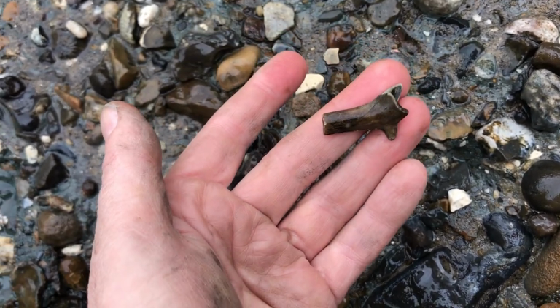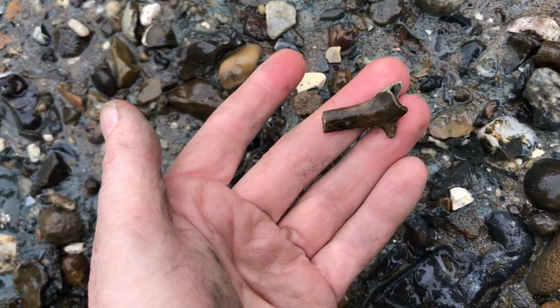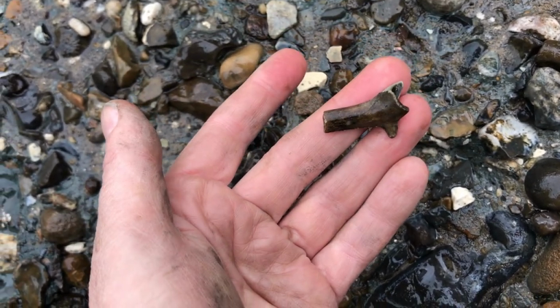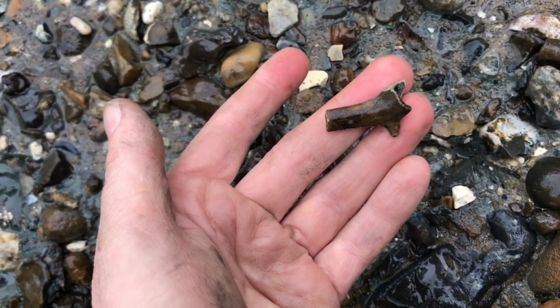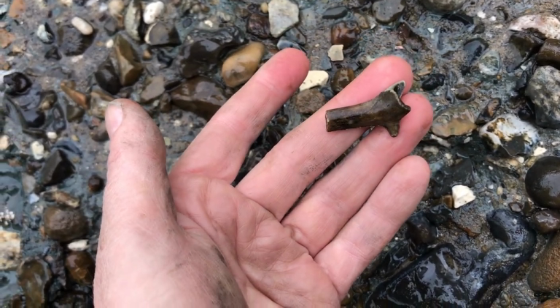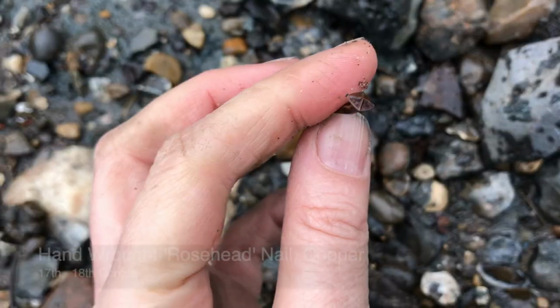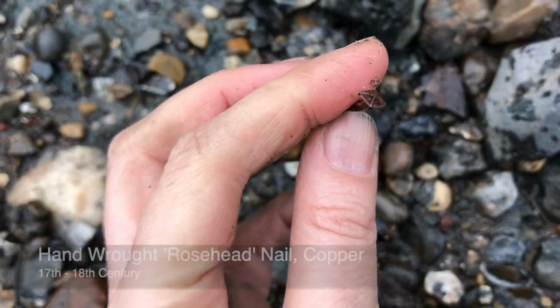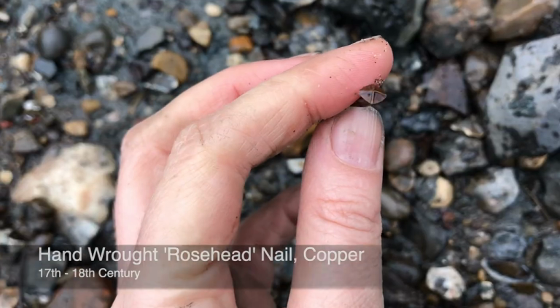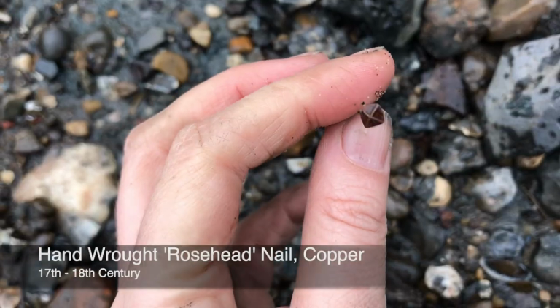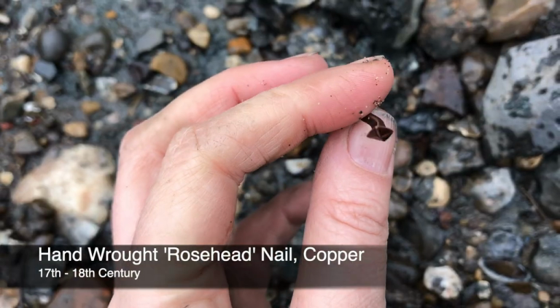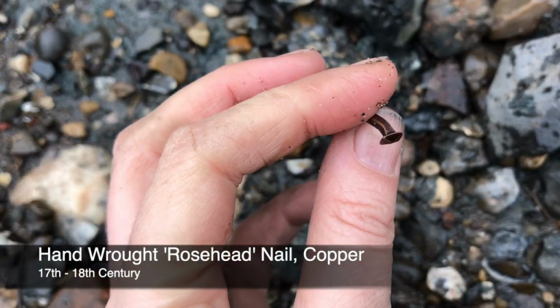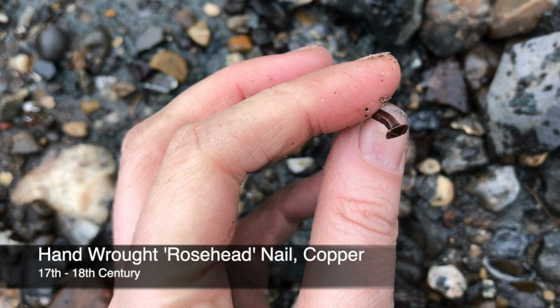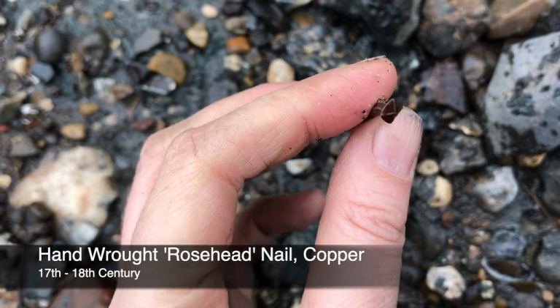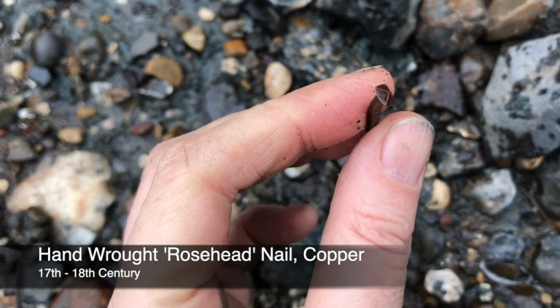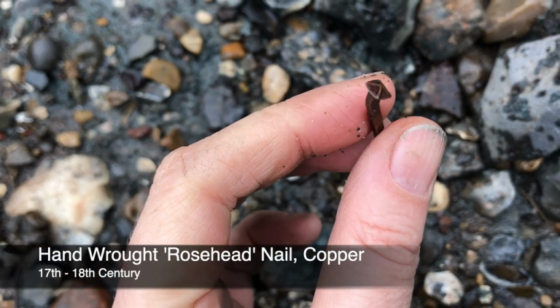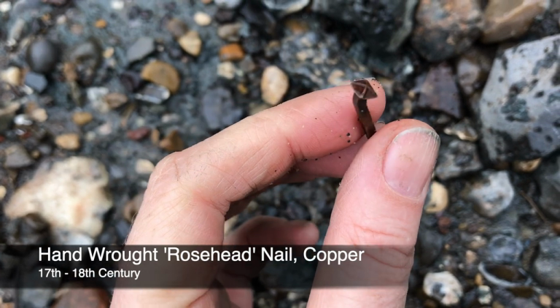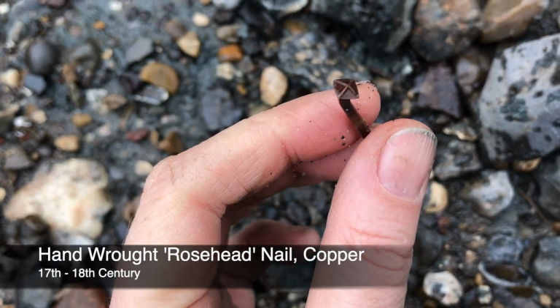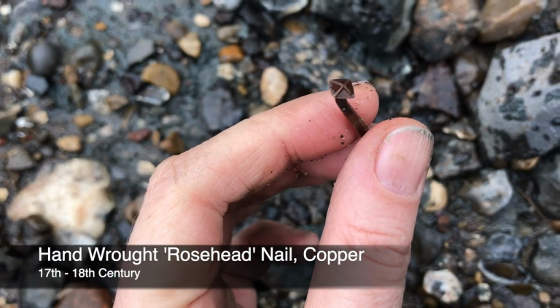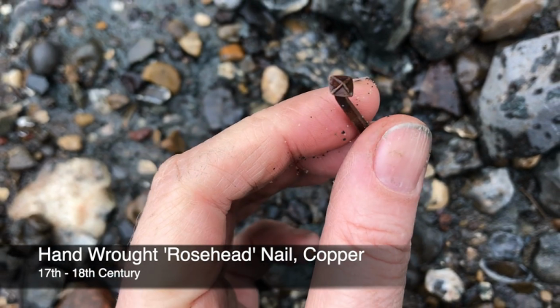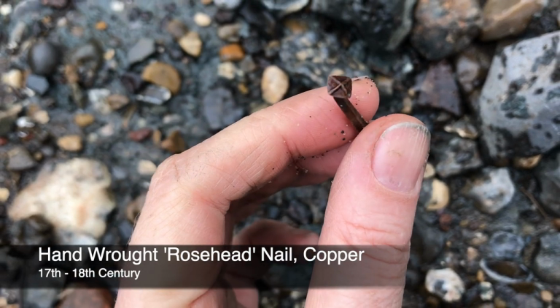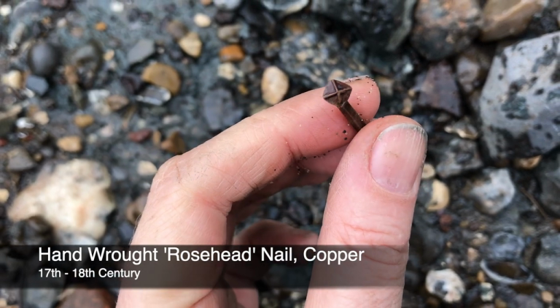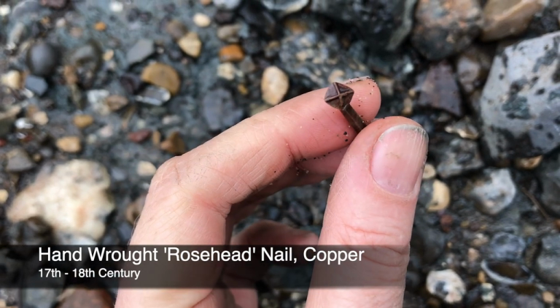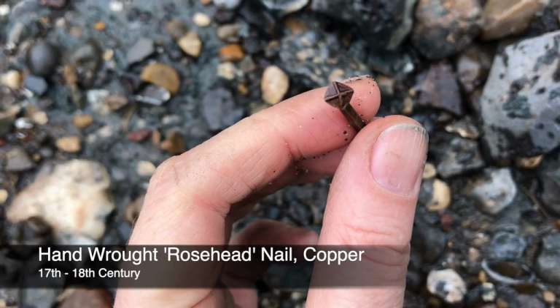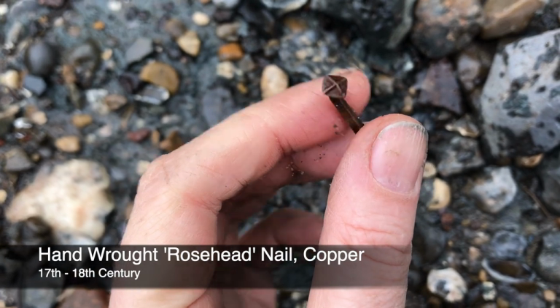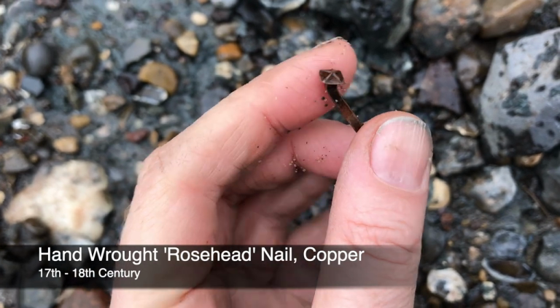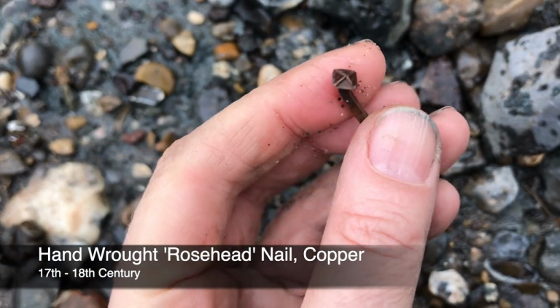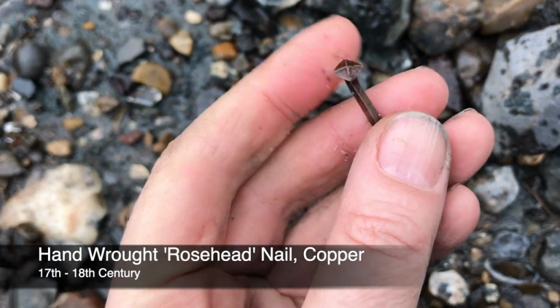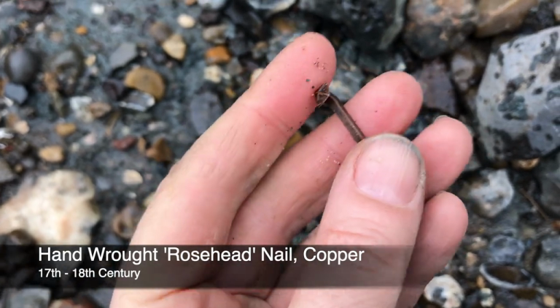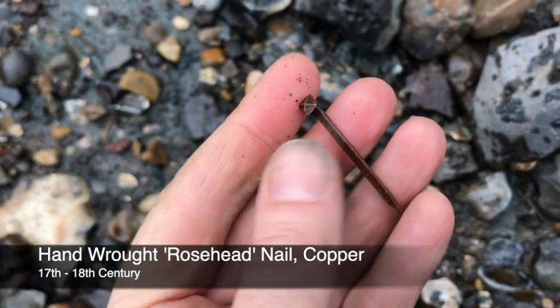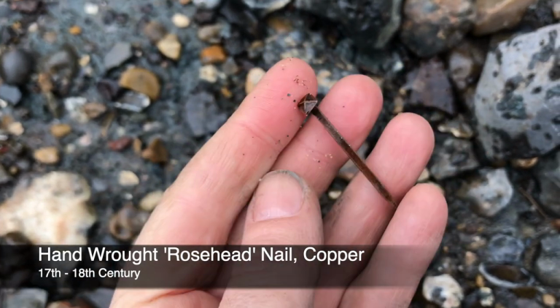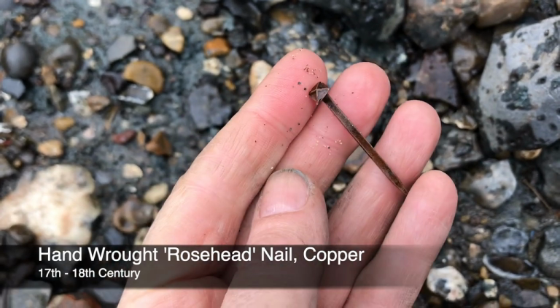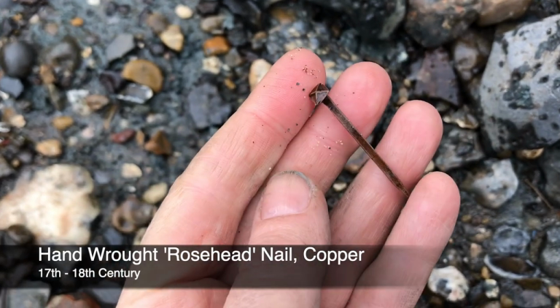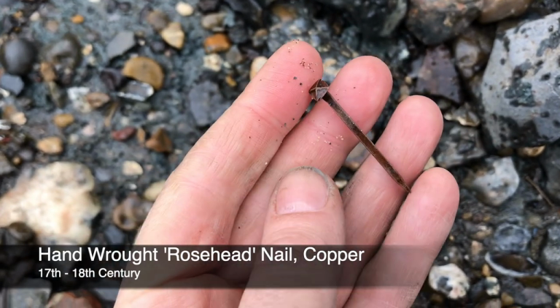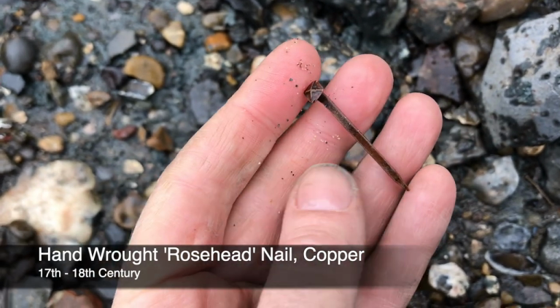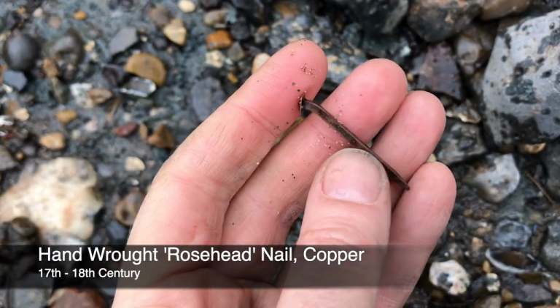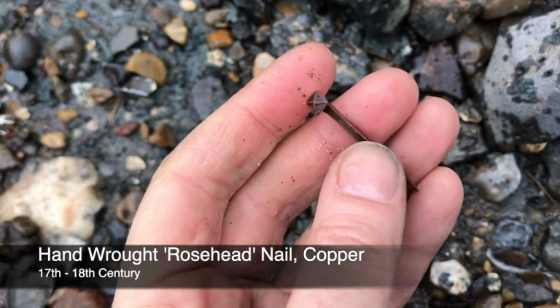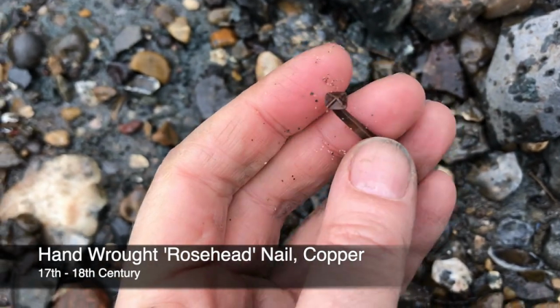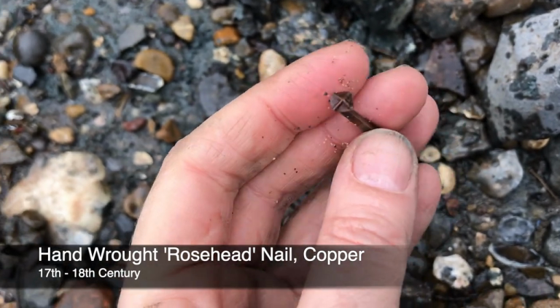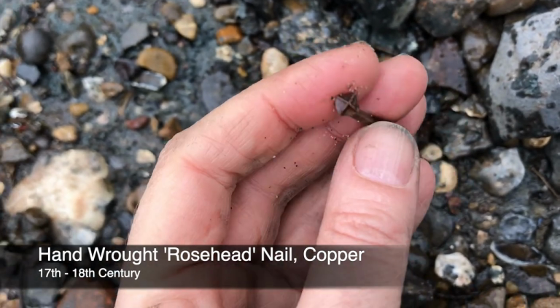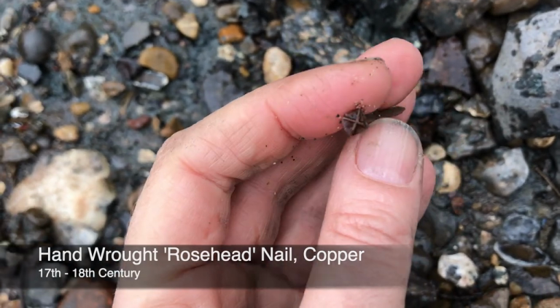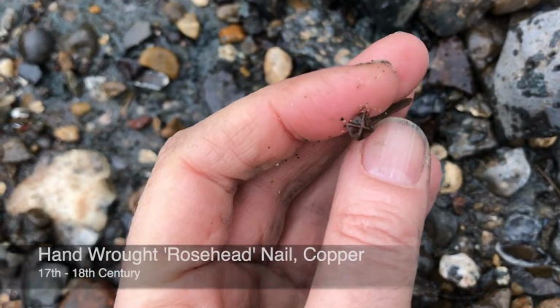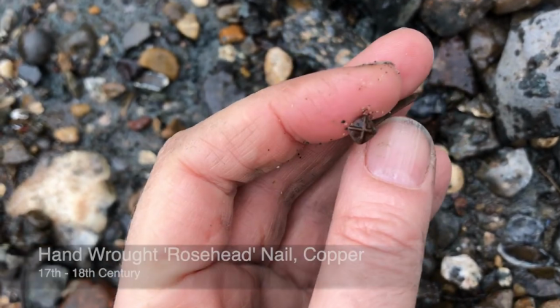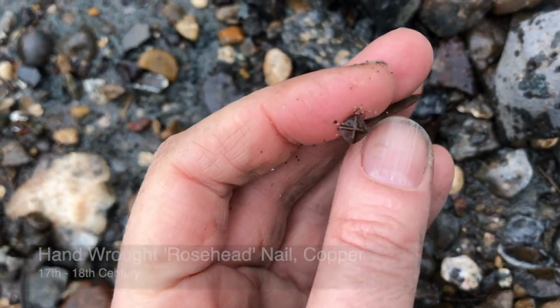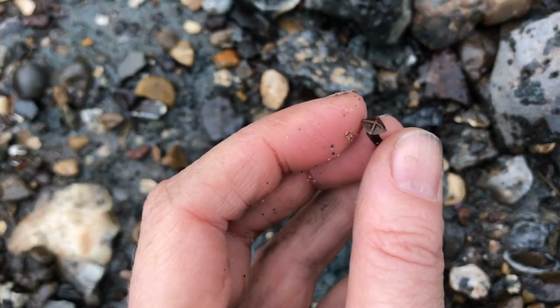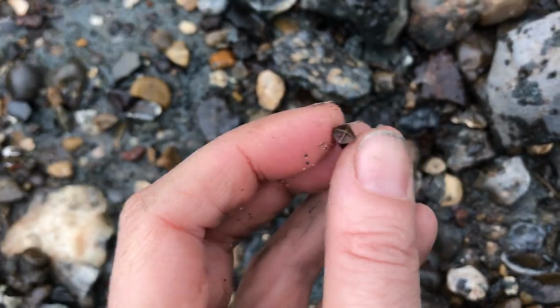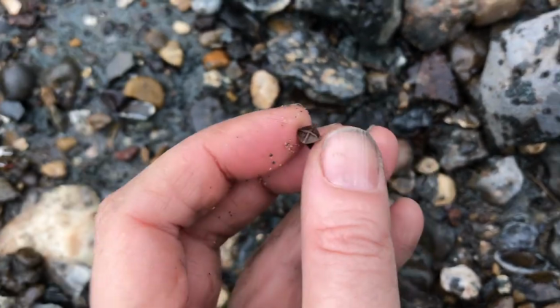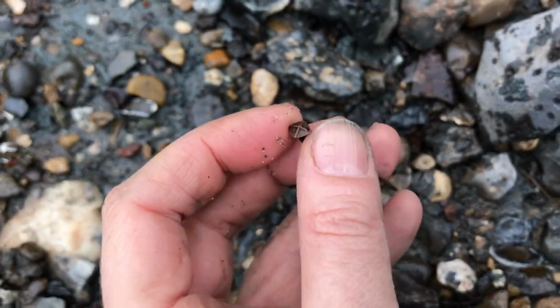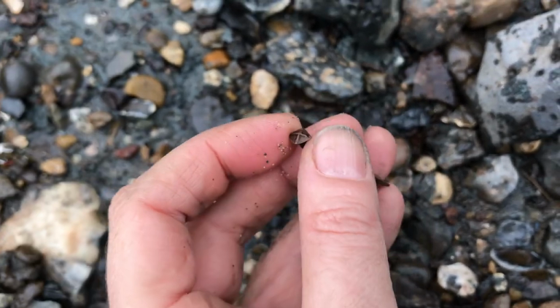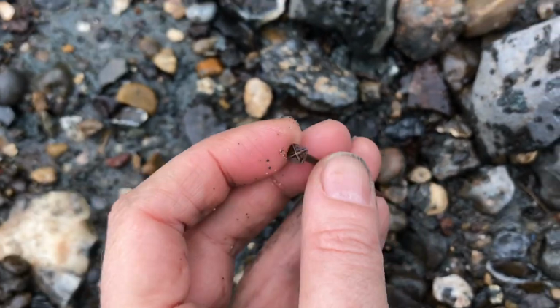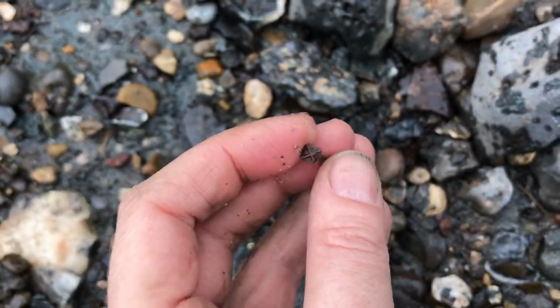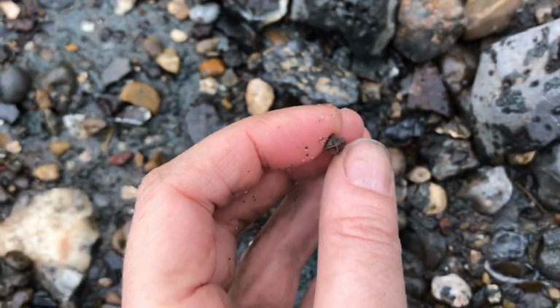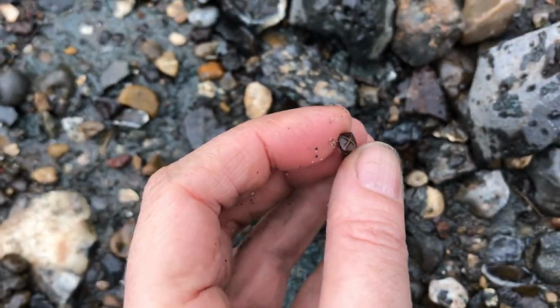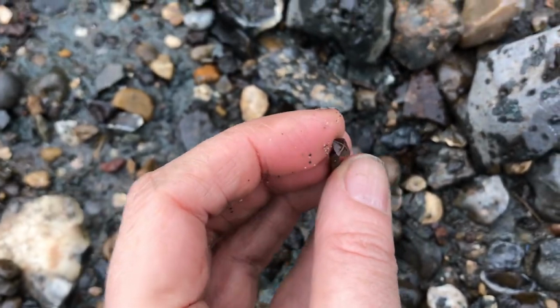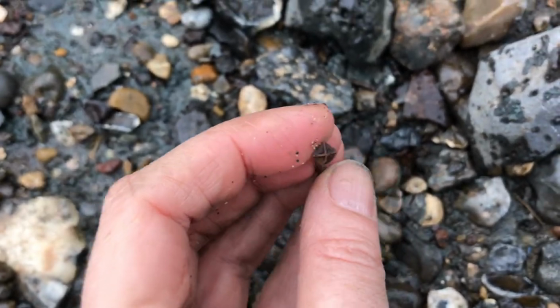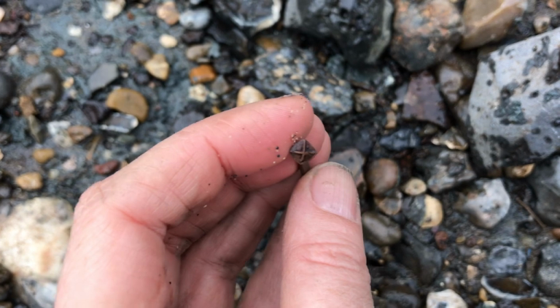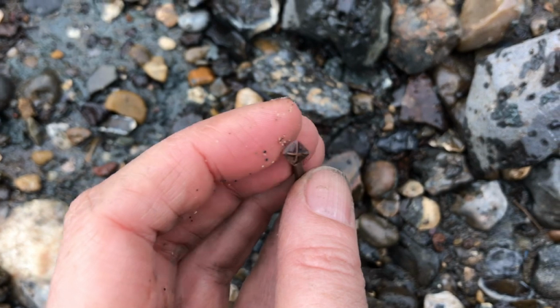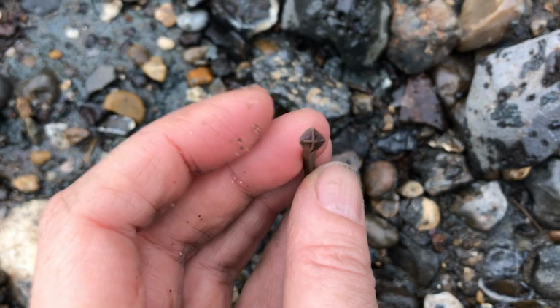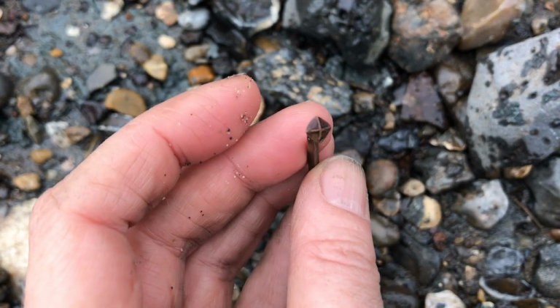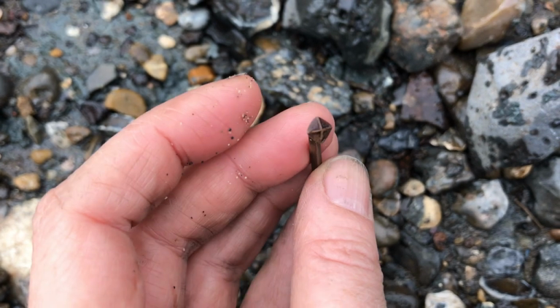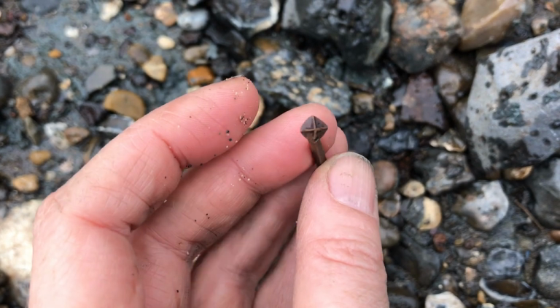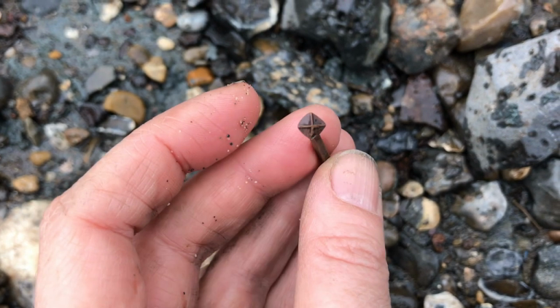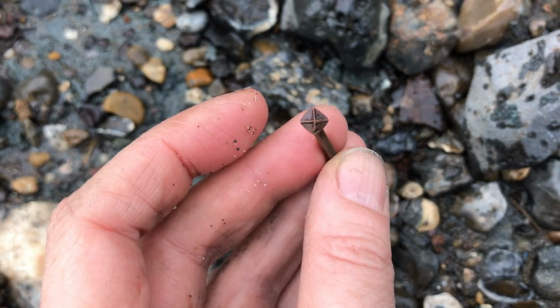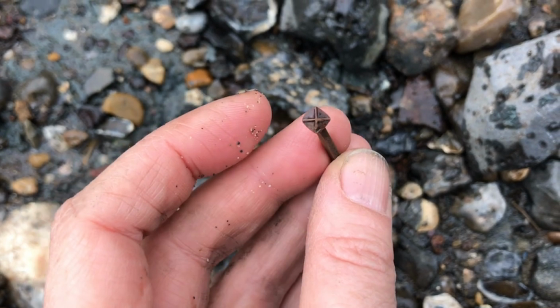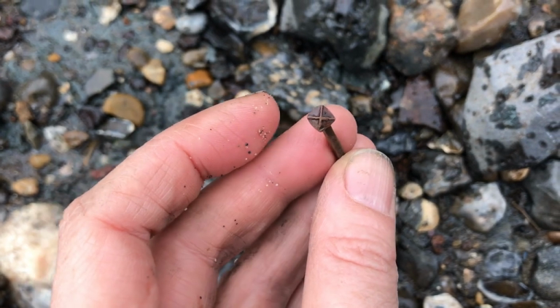I'm just a real sucker for these rose head nails — love them.